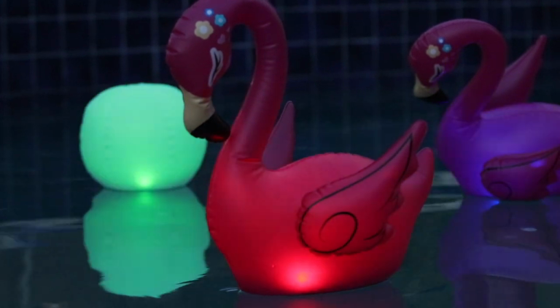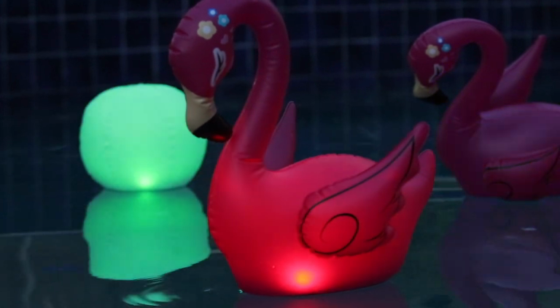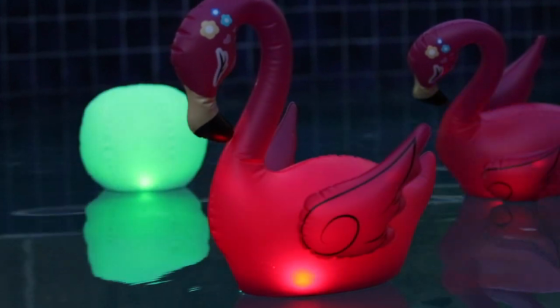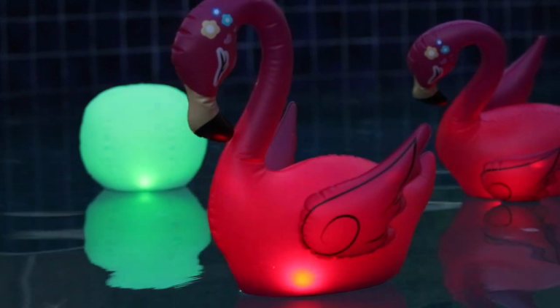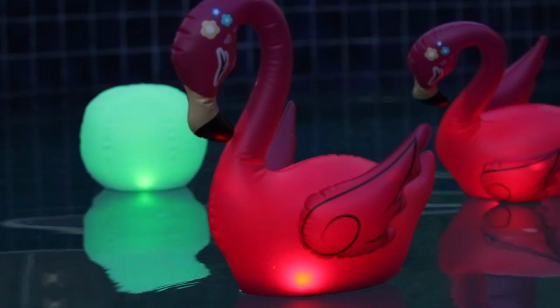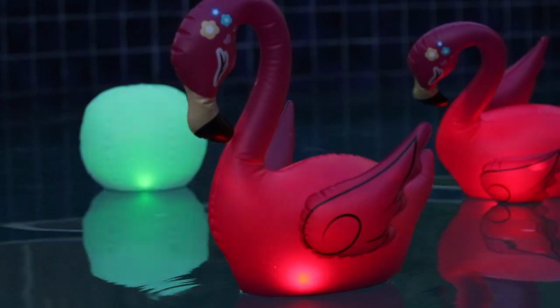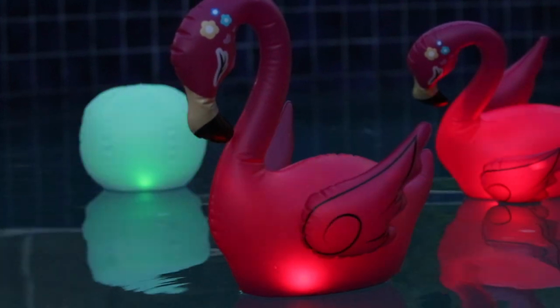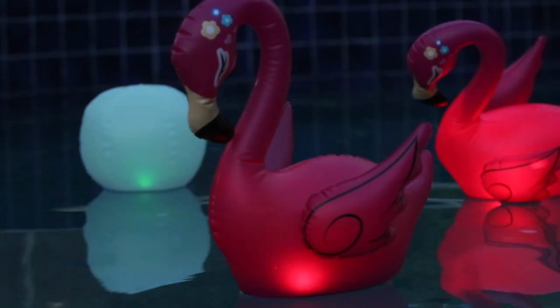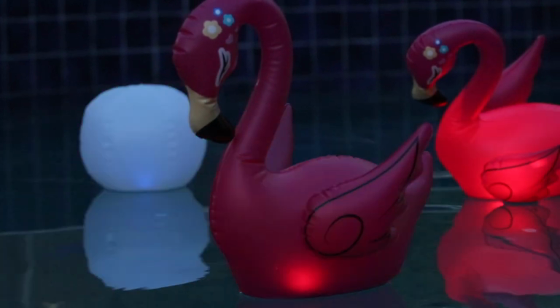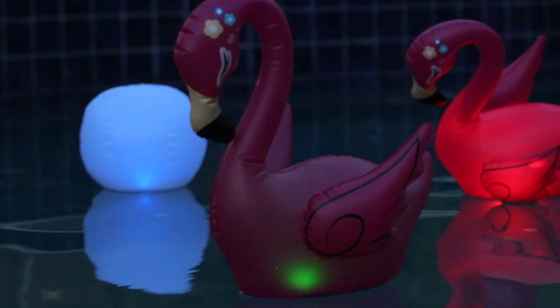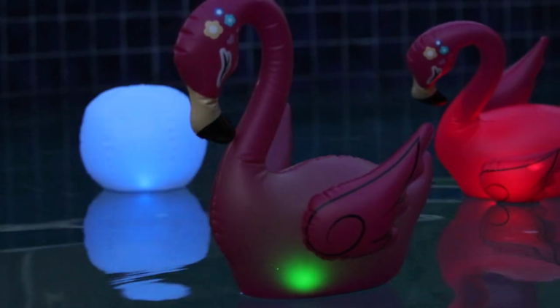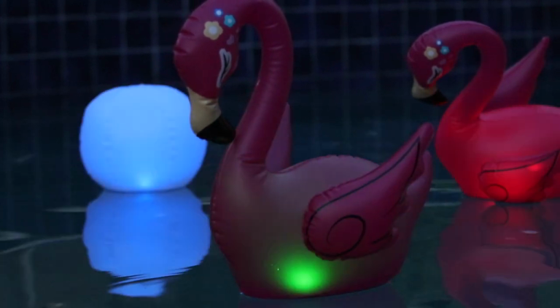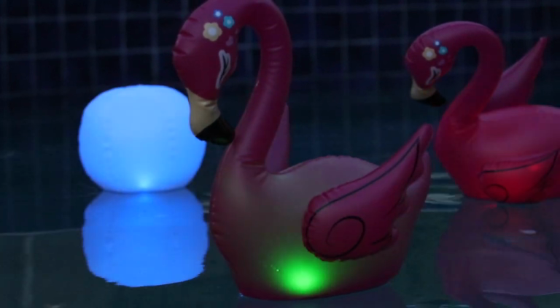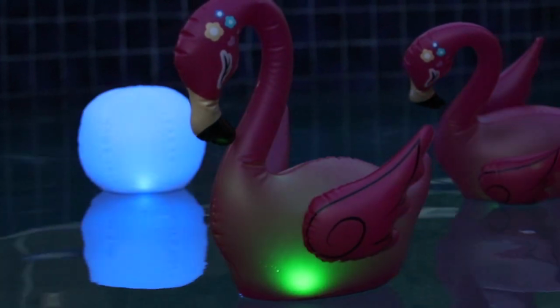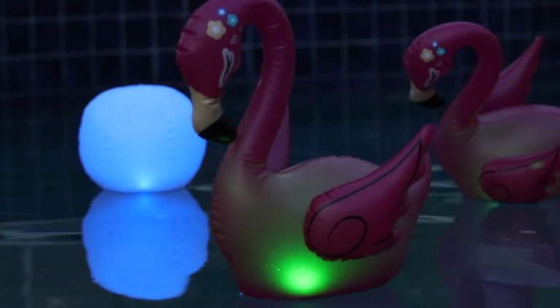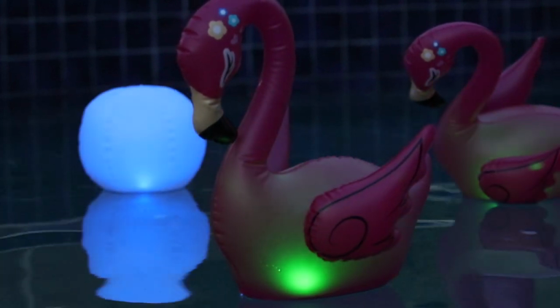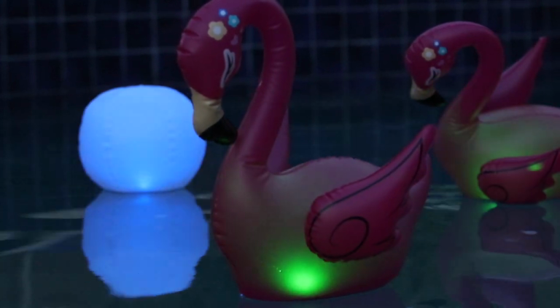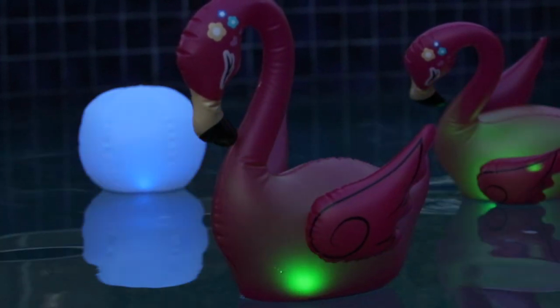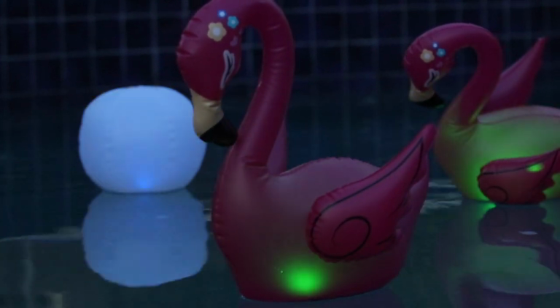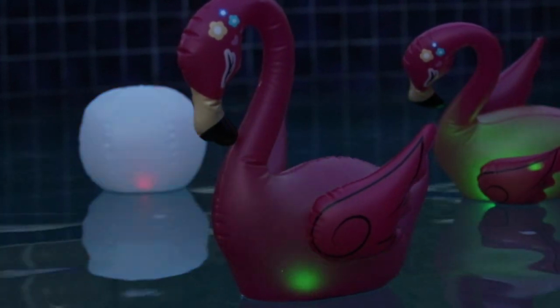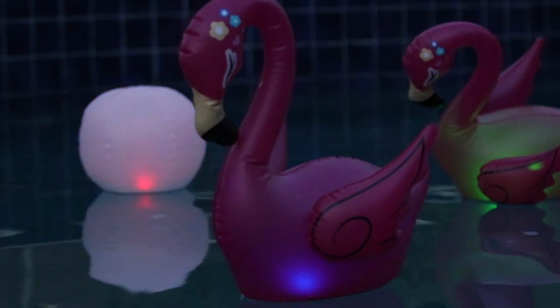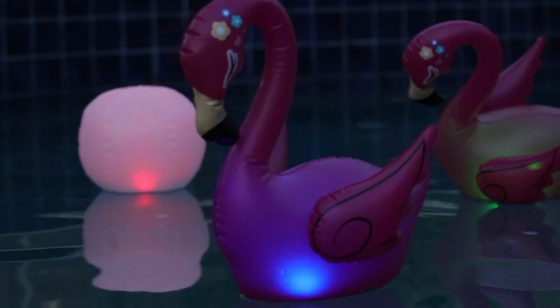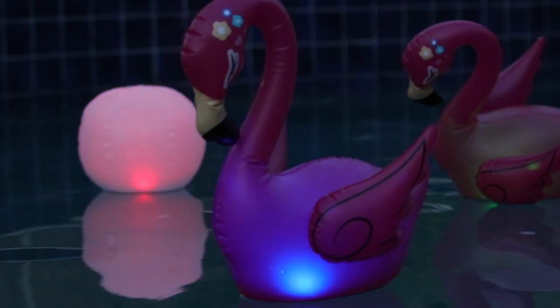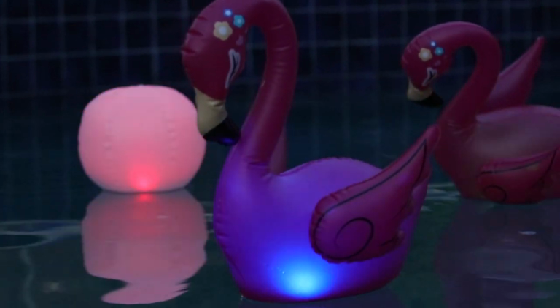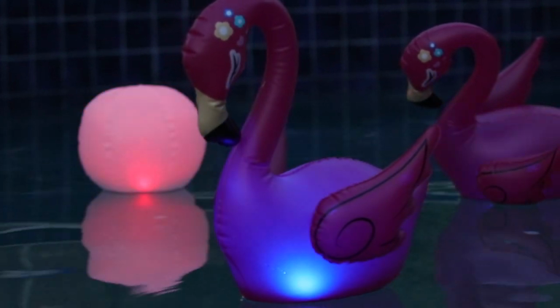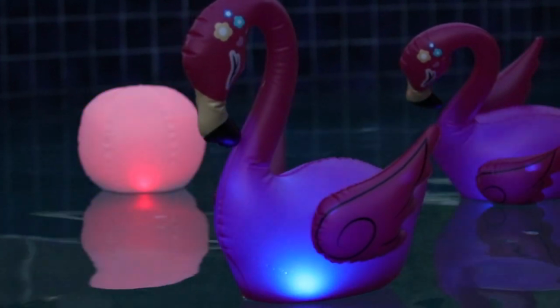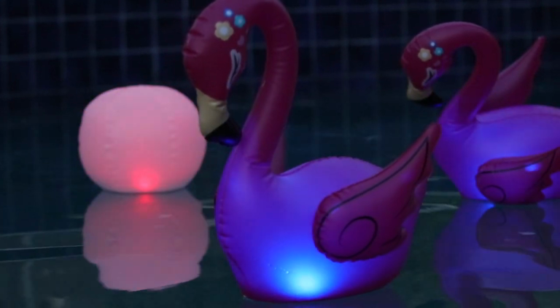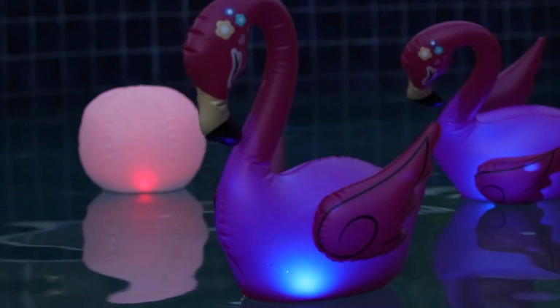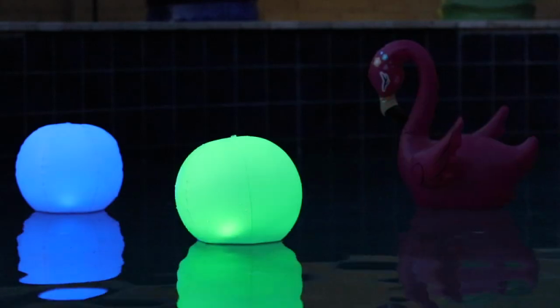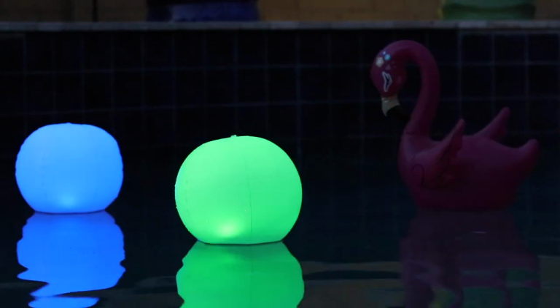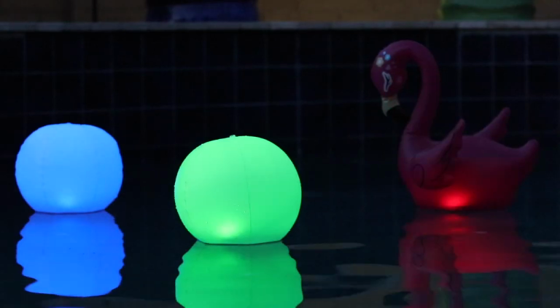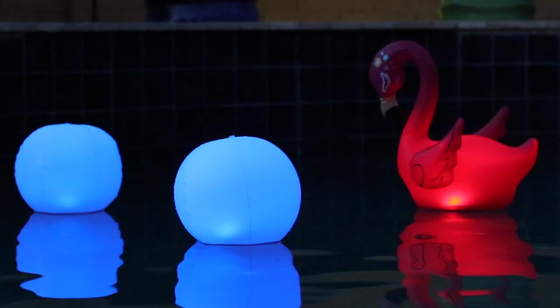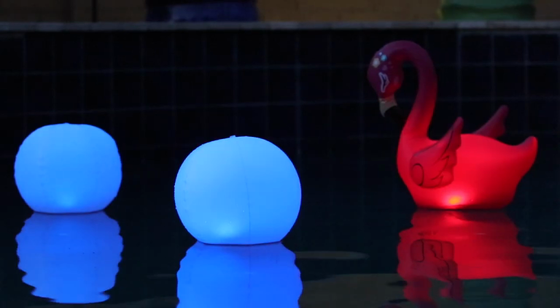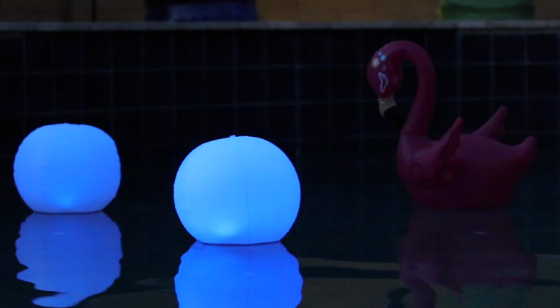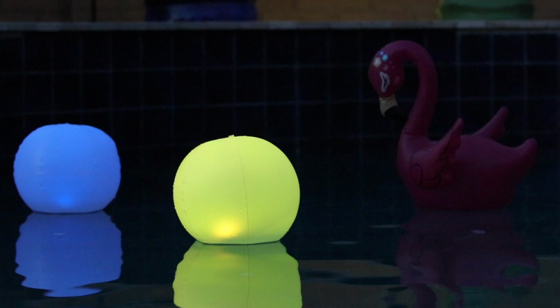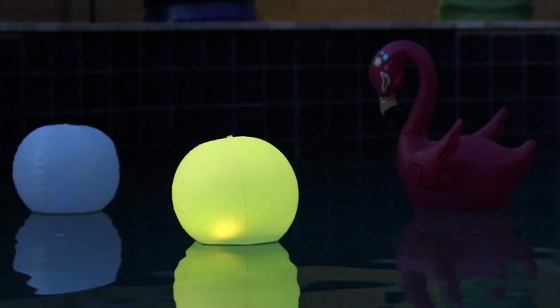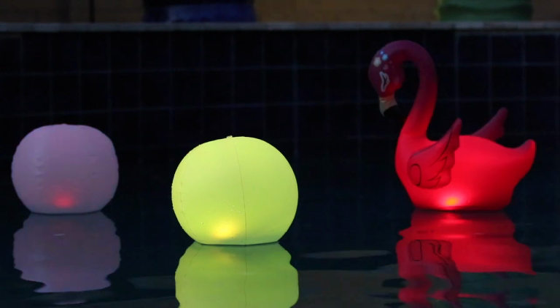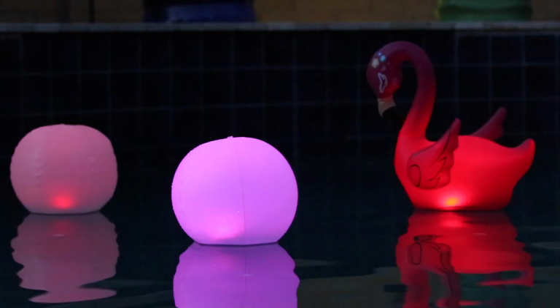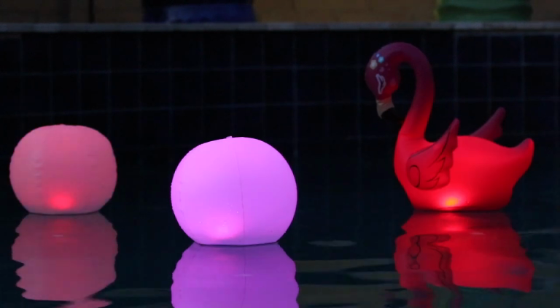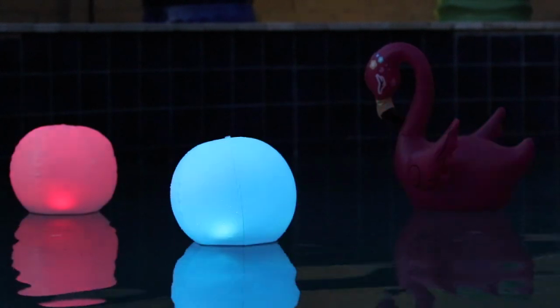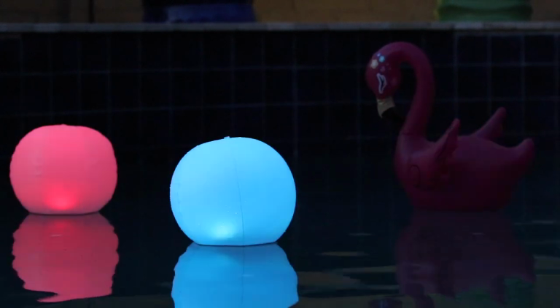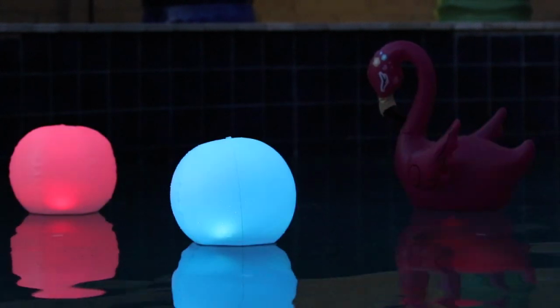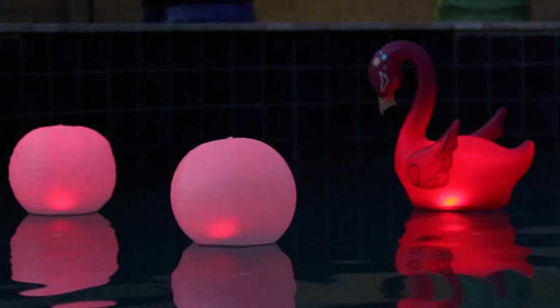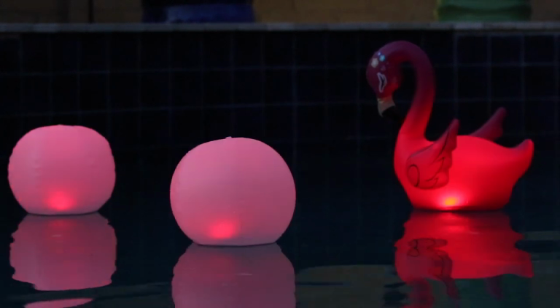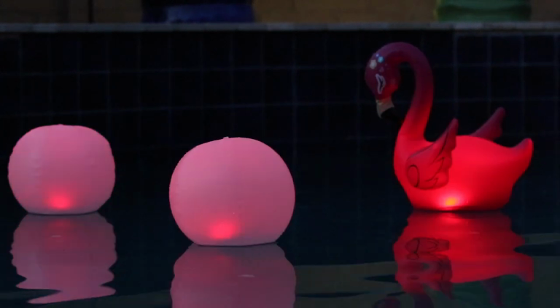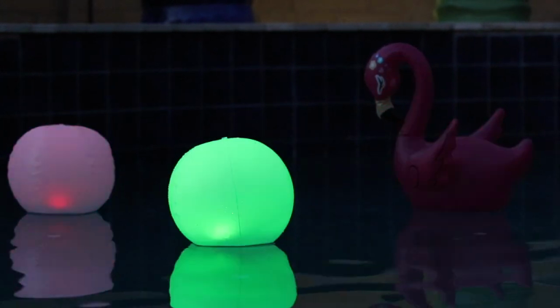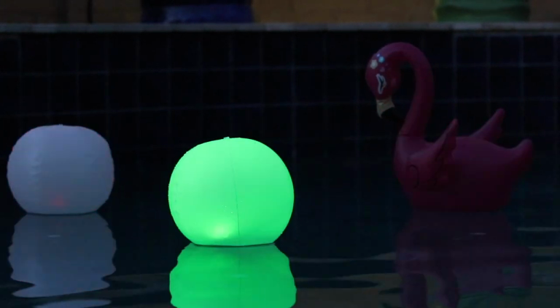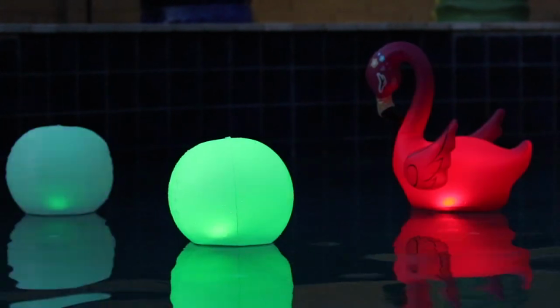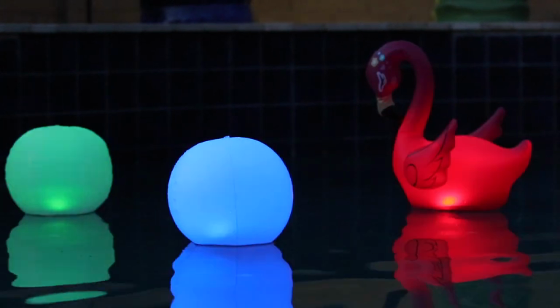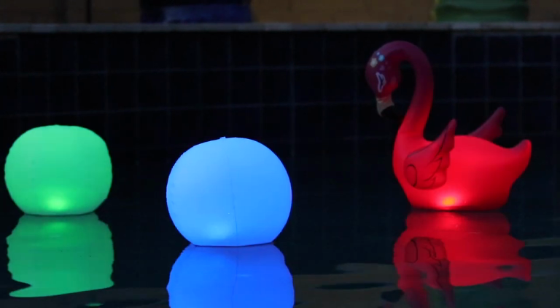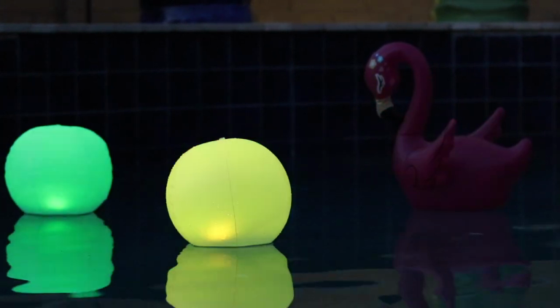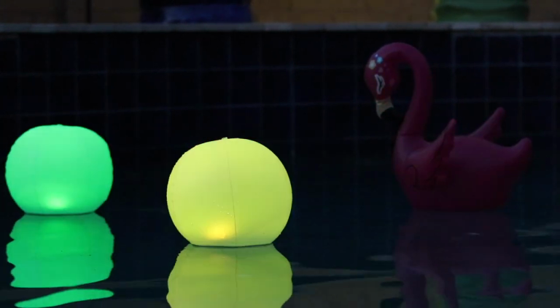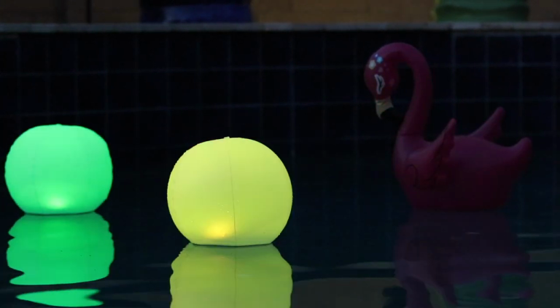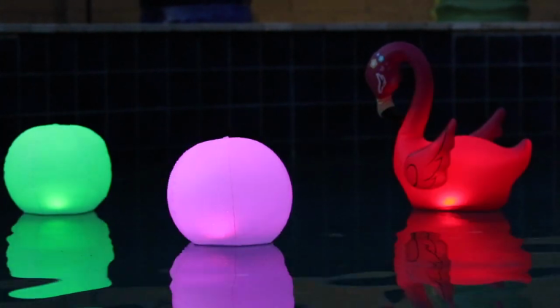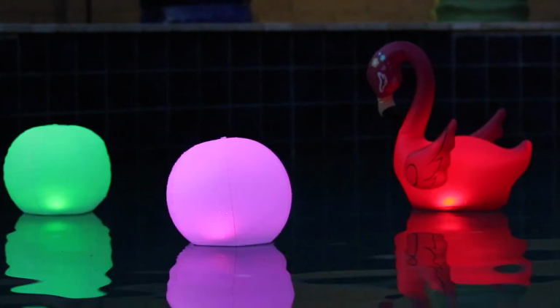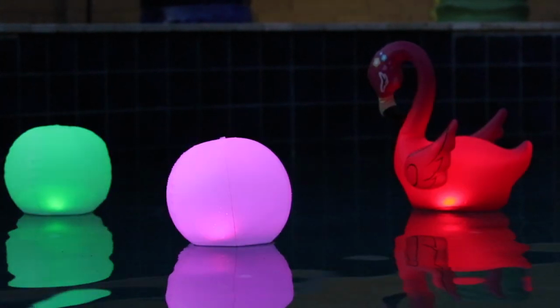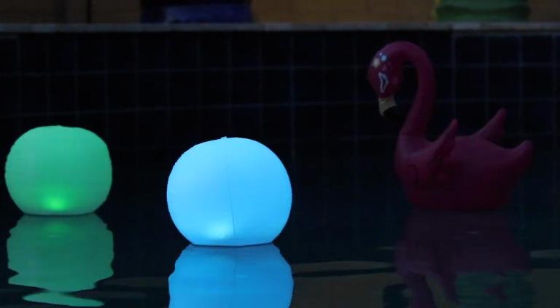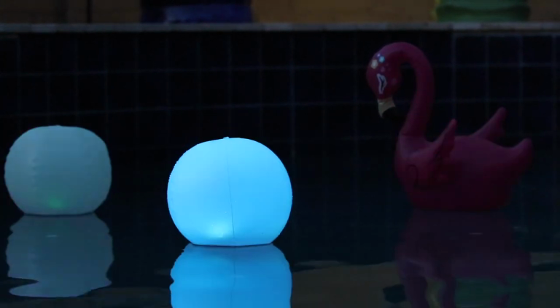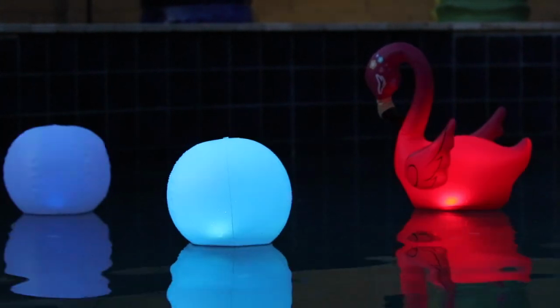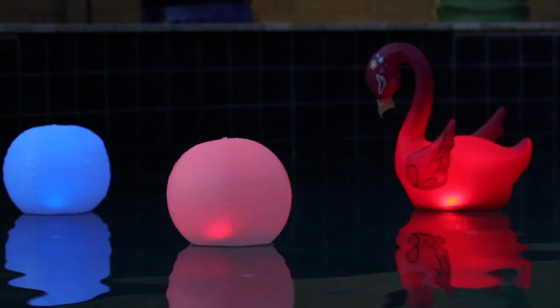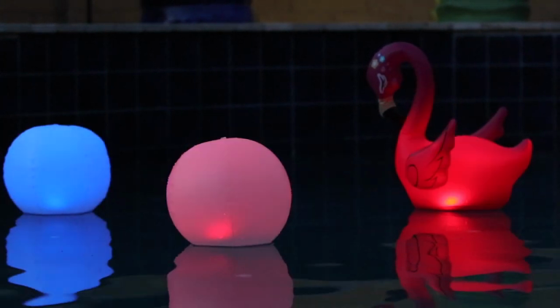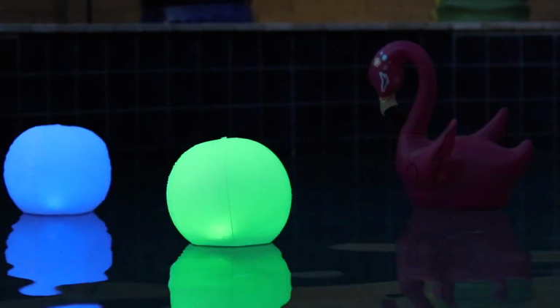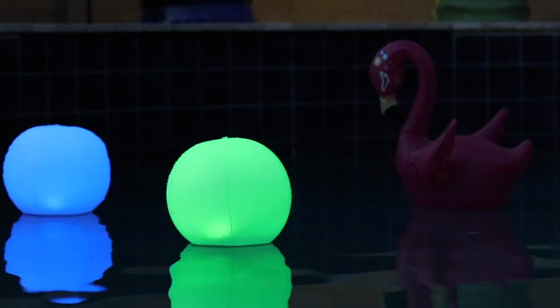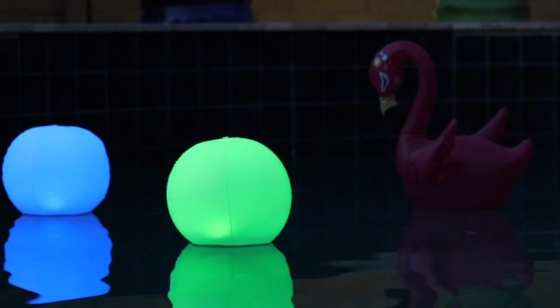With the remote control, you can control four different lighting modes, as well as choosing from 16 light colors.